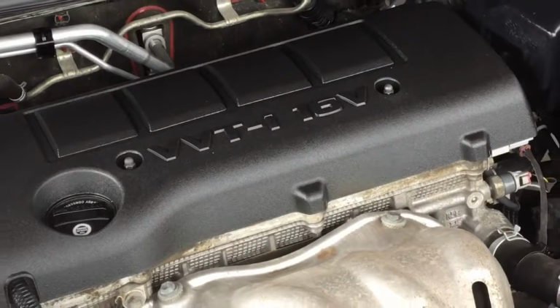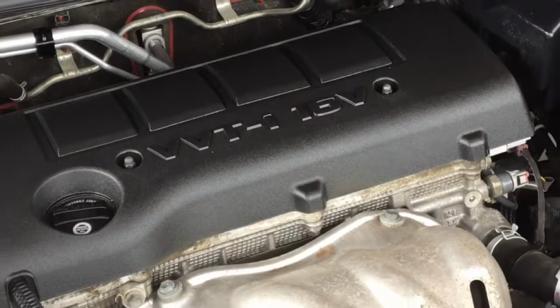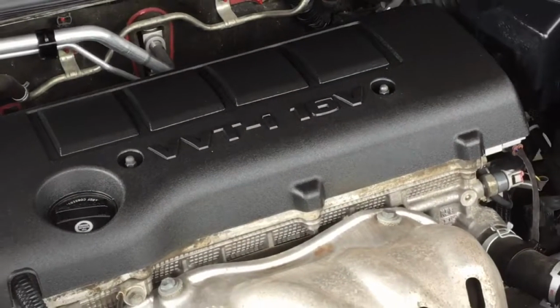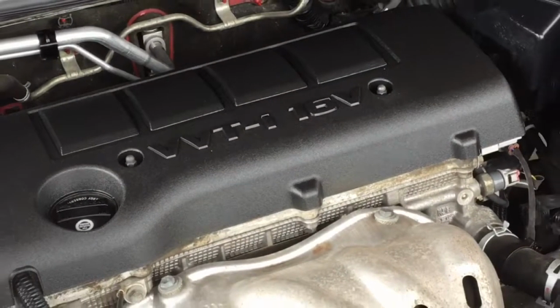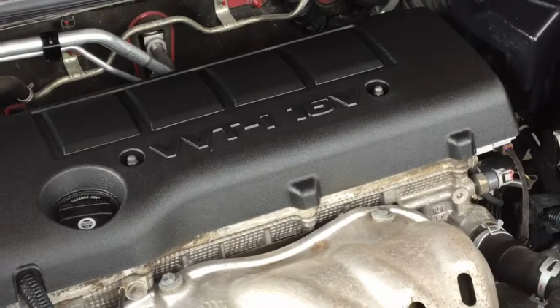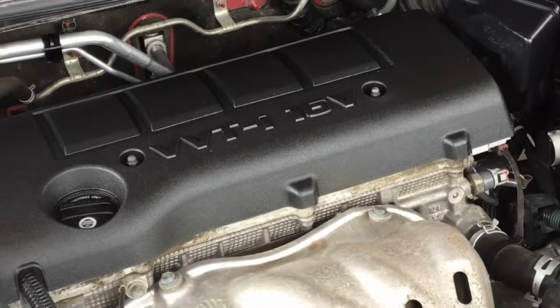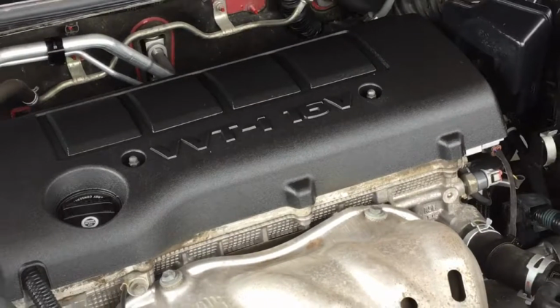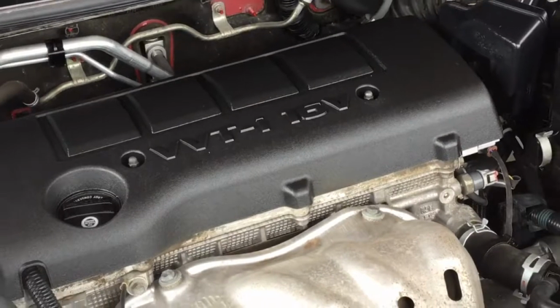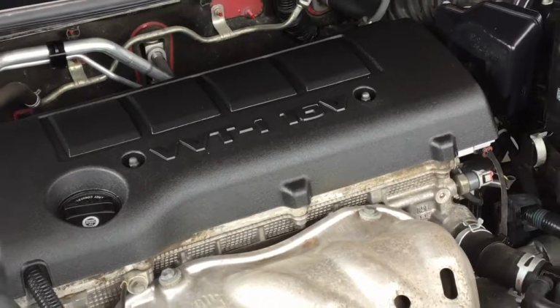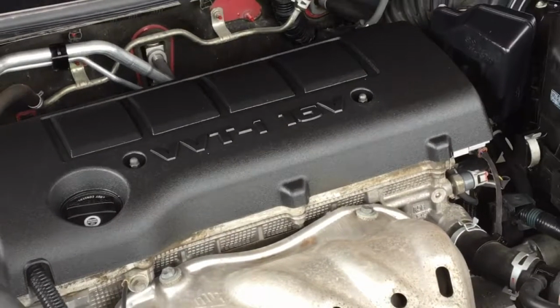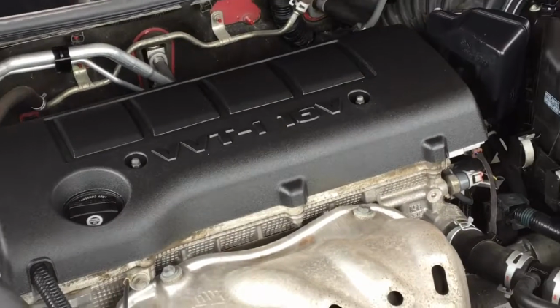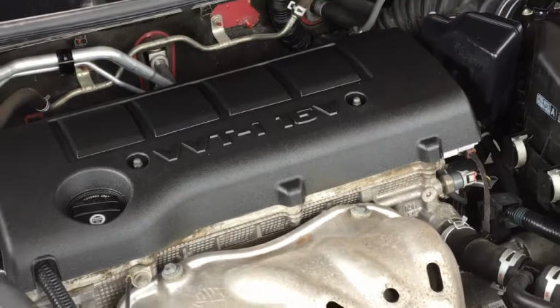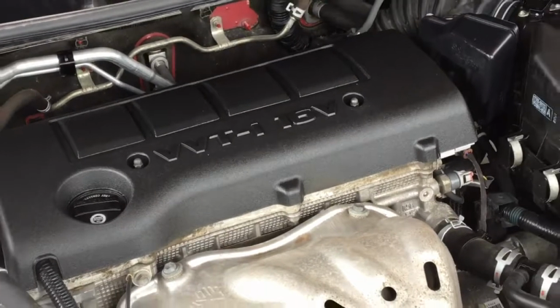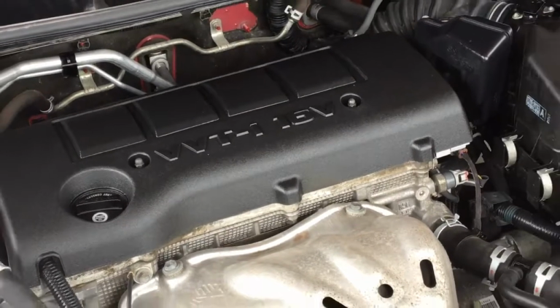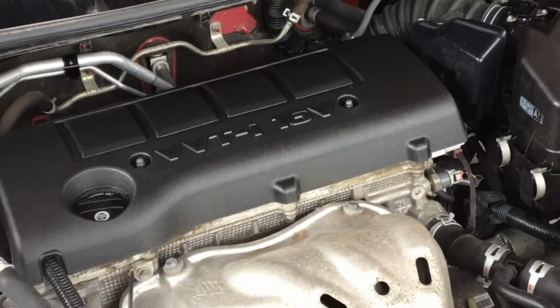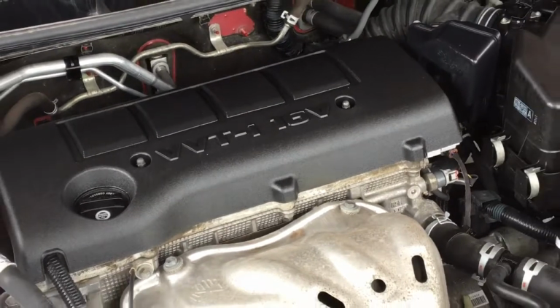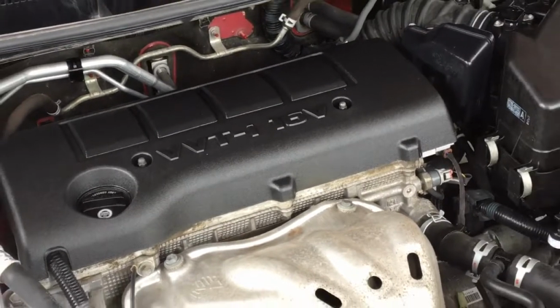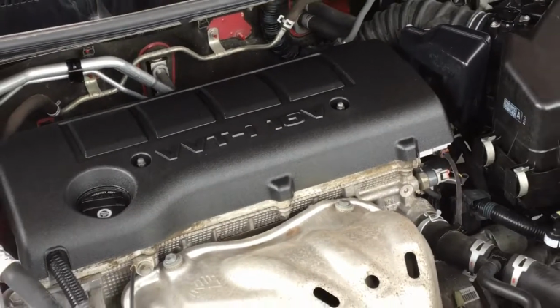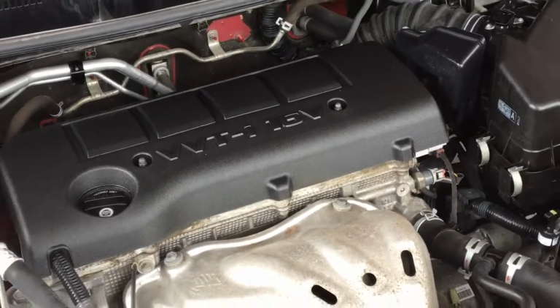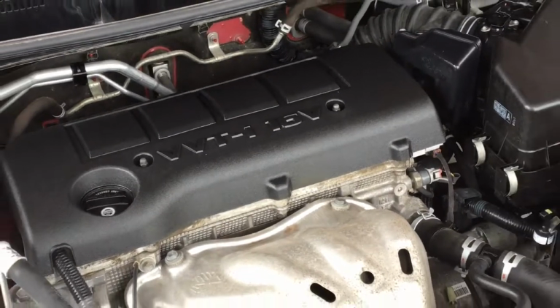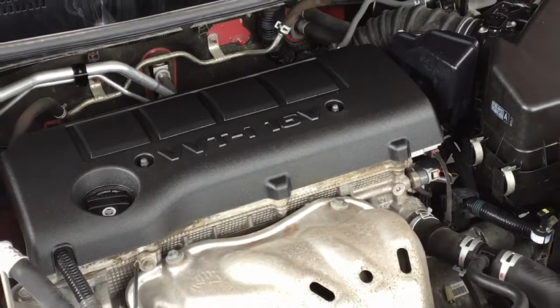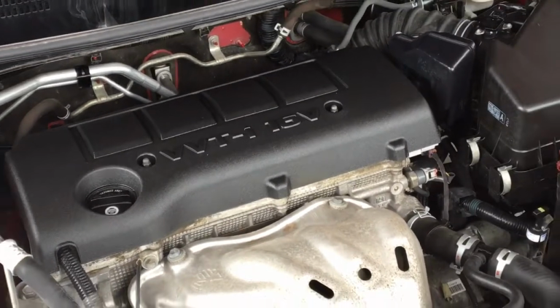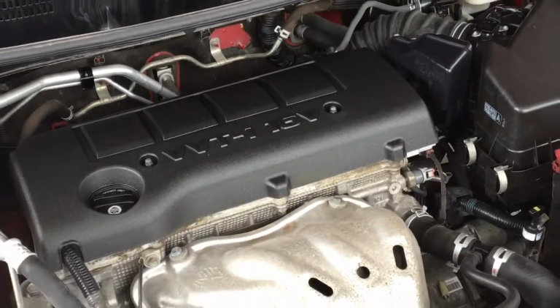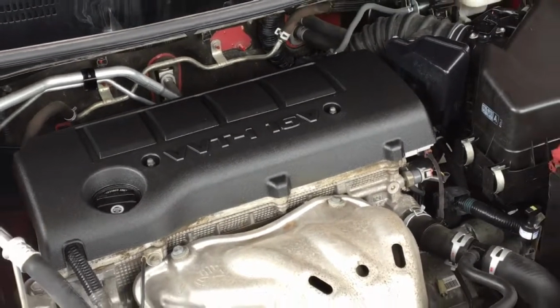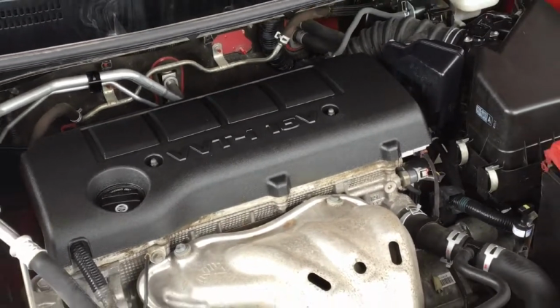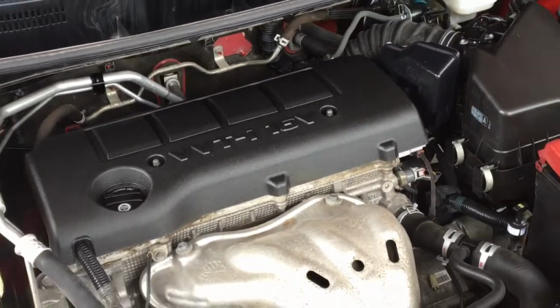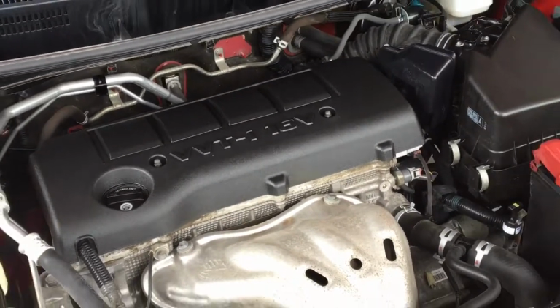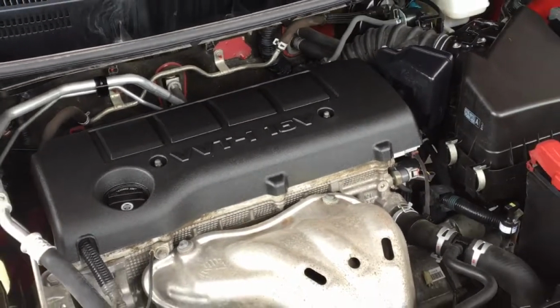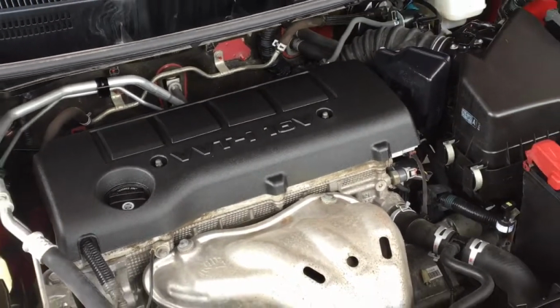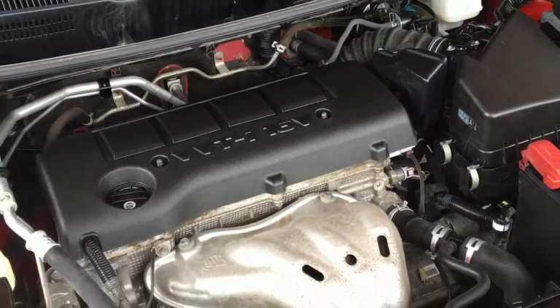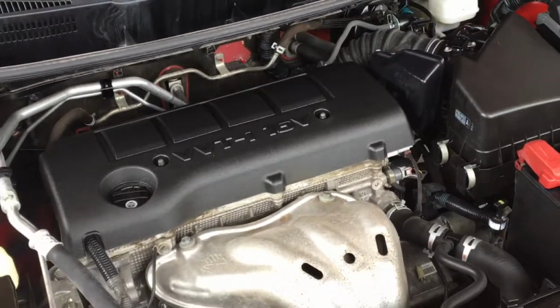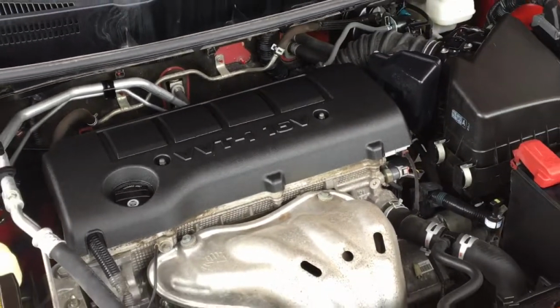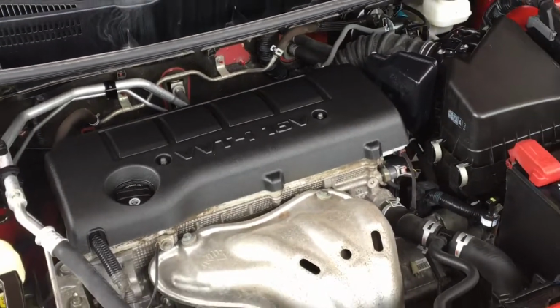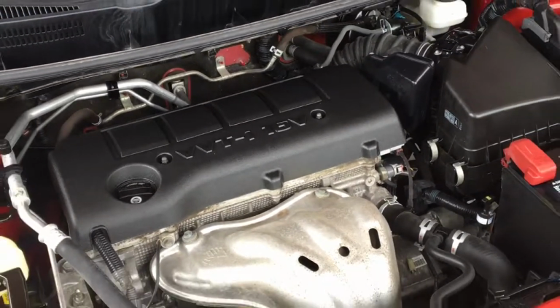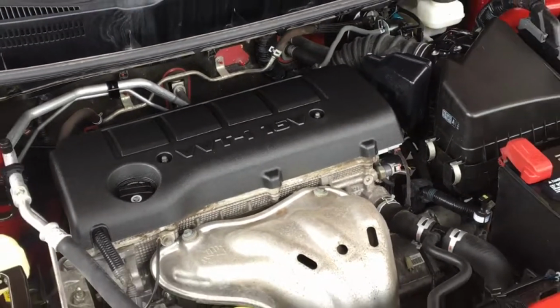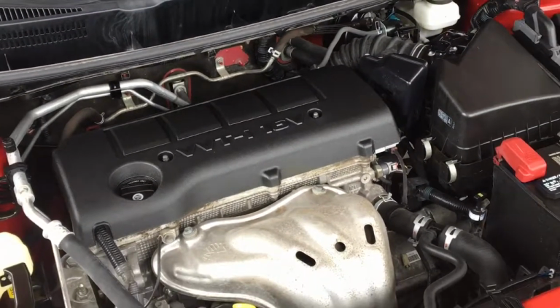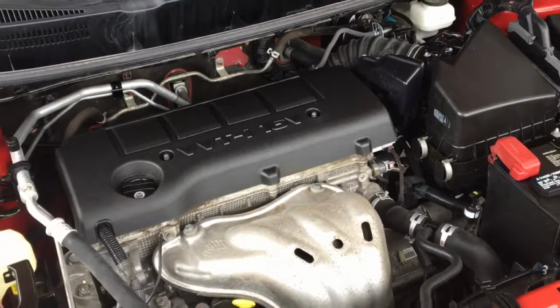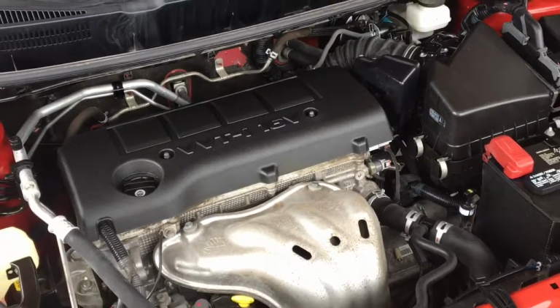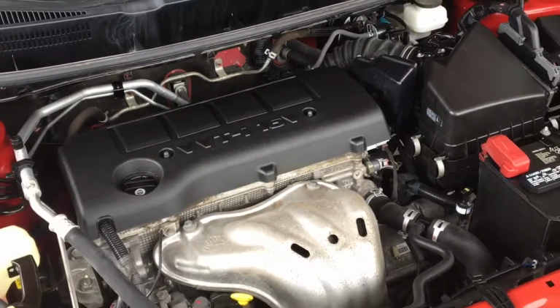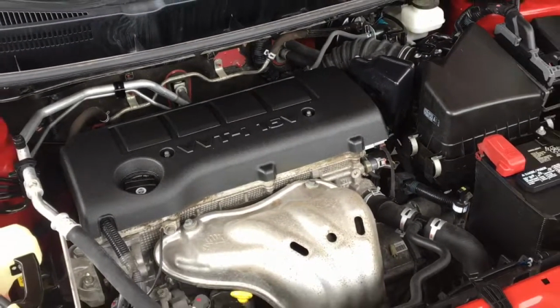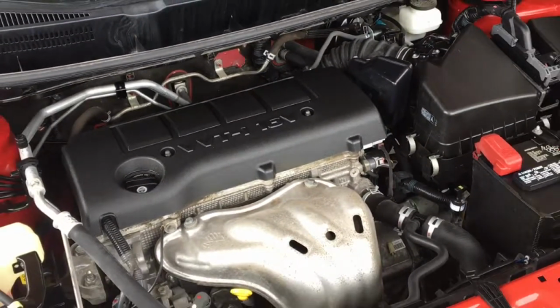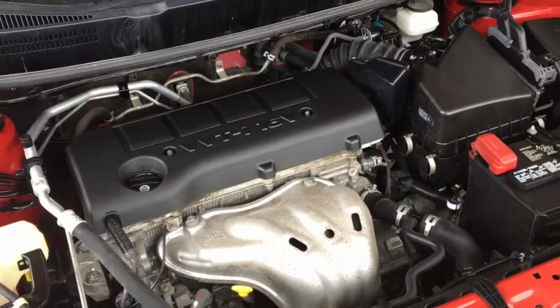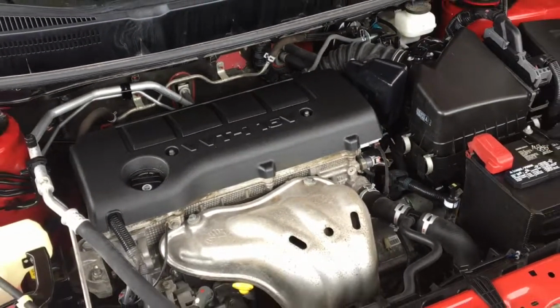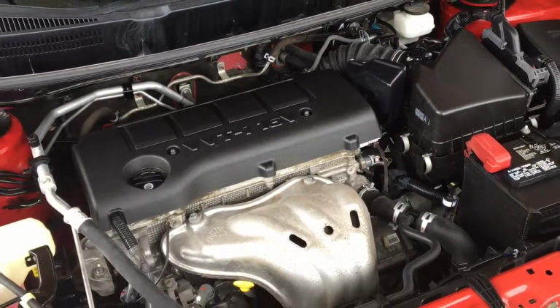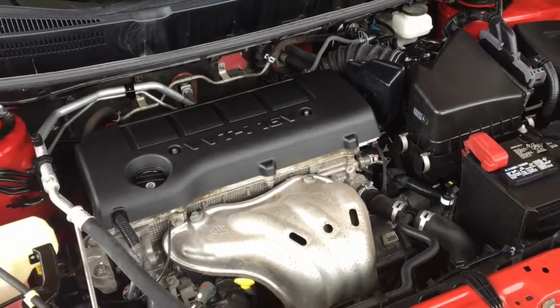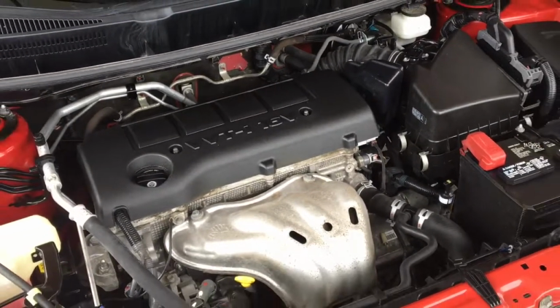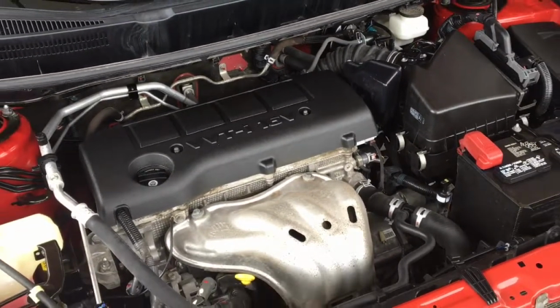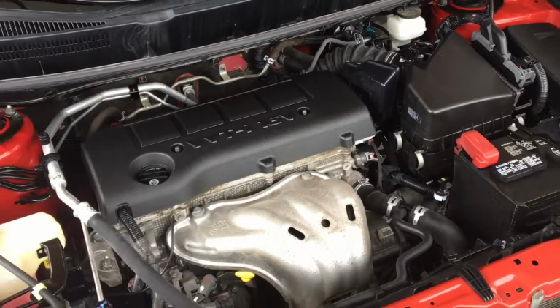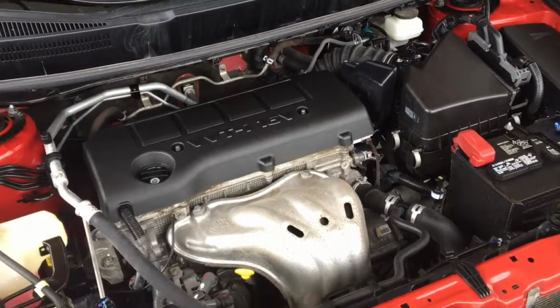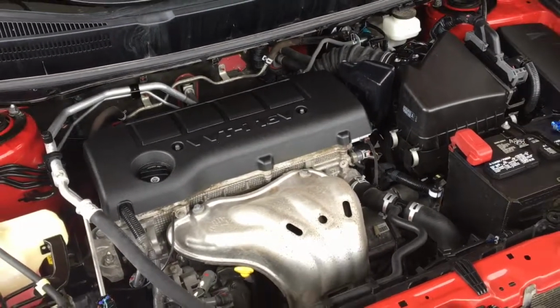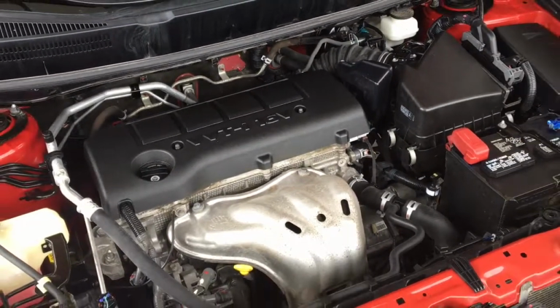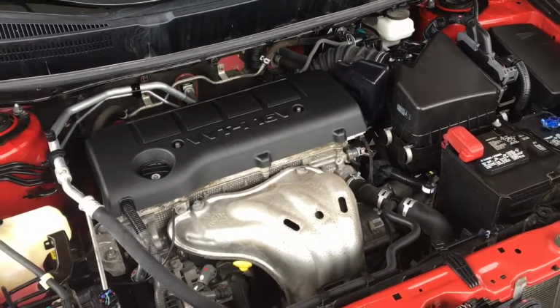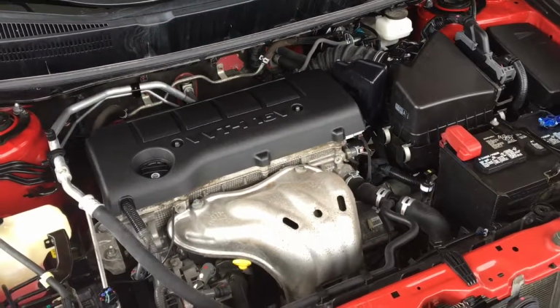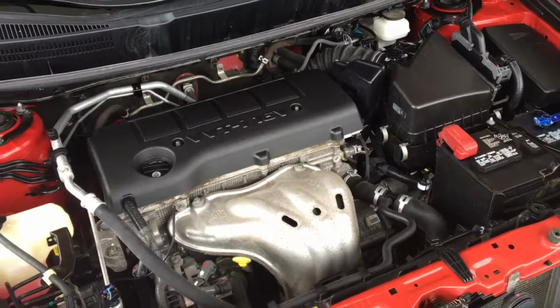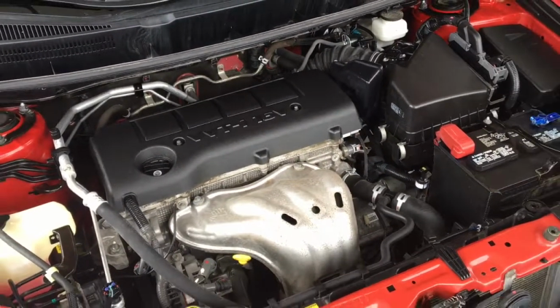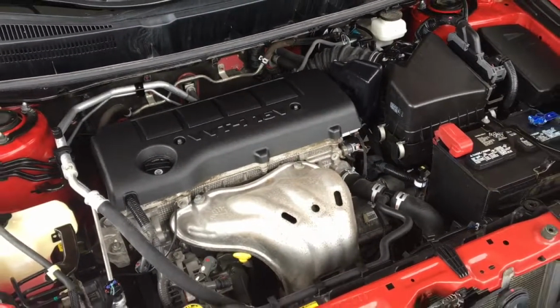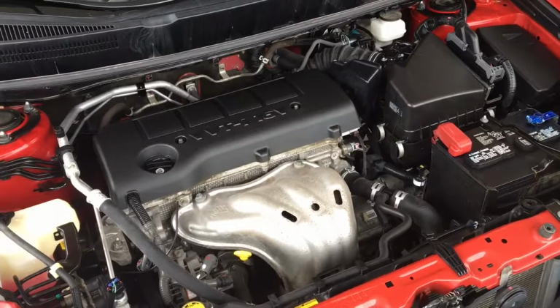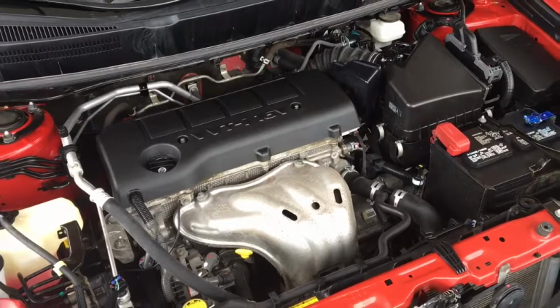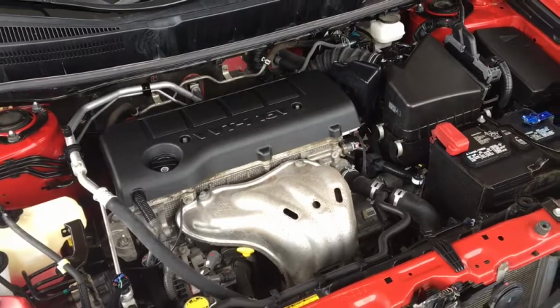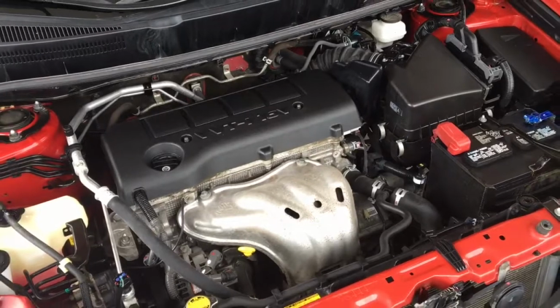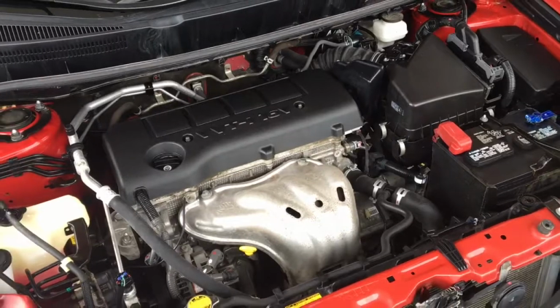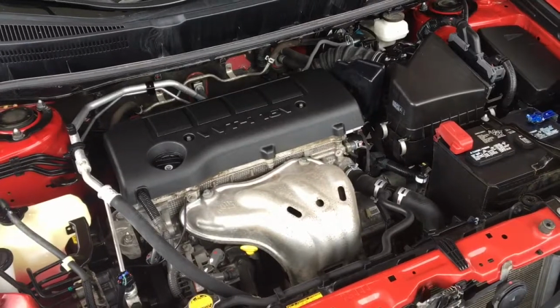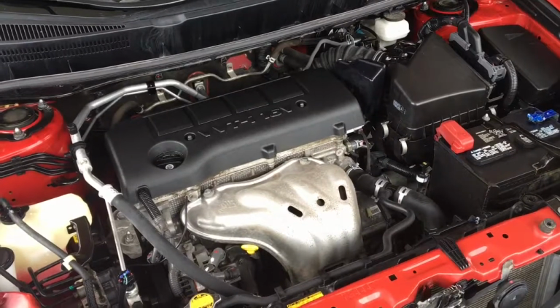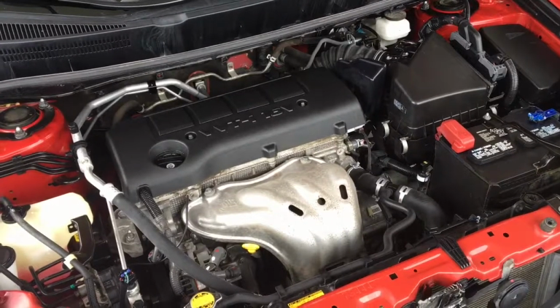The Matrix is powered by a 2.4 liter four-cylinder engine mated to a five-speed automatic transmission.